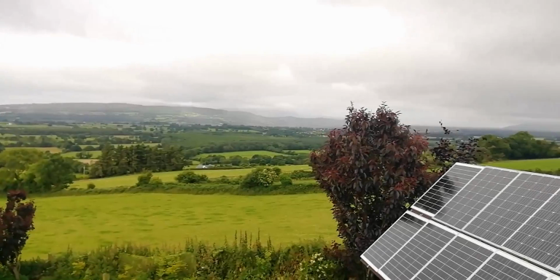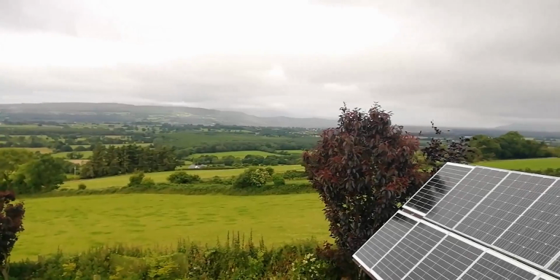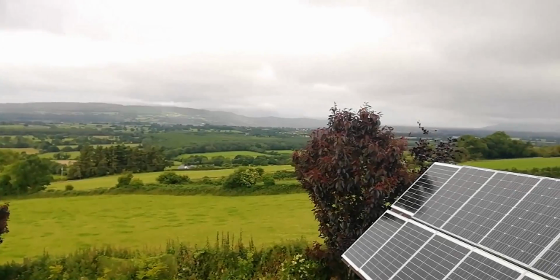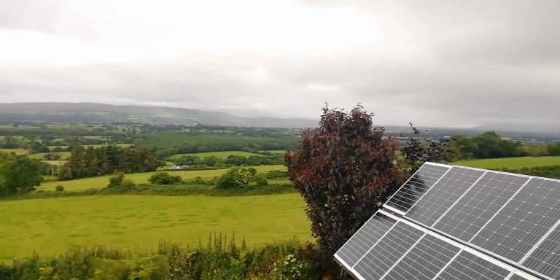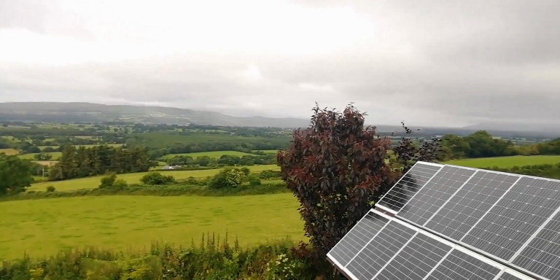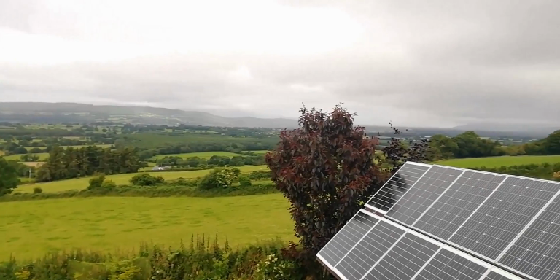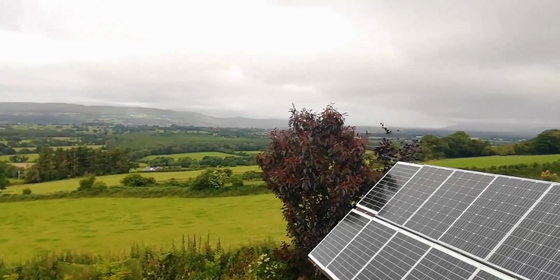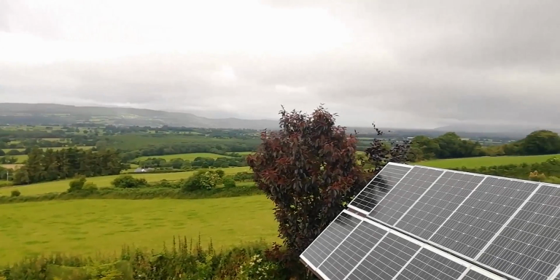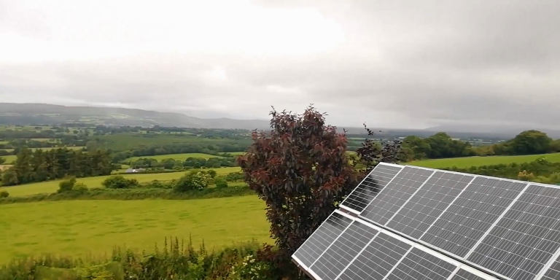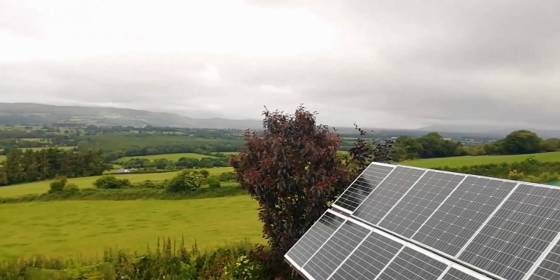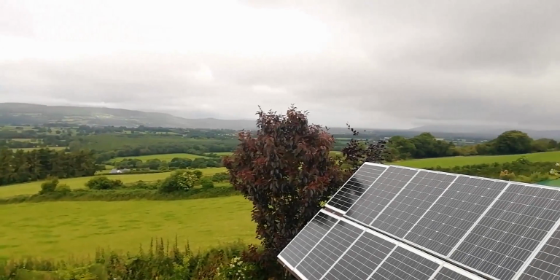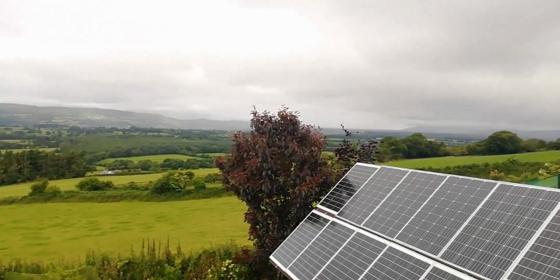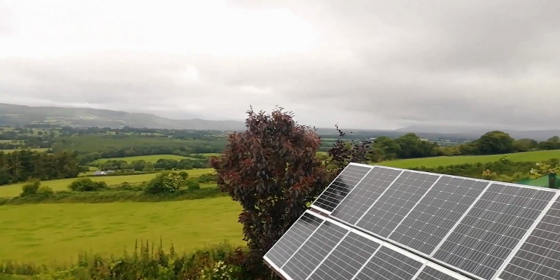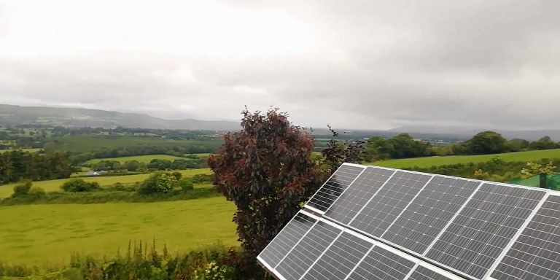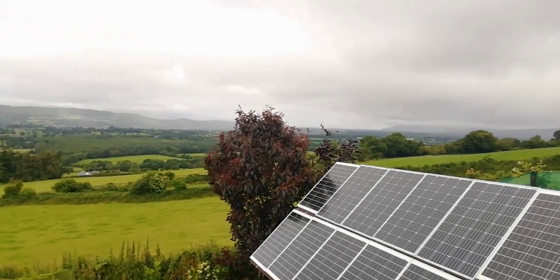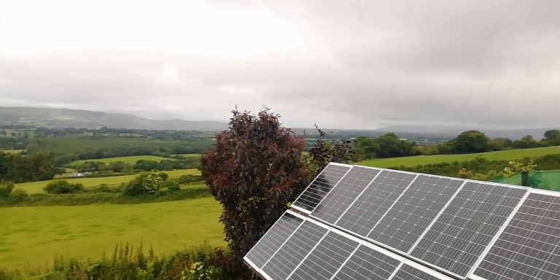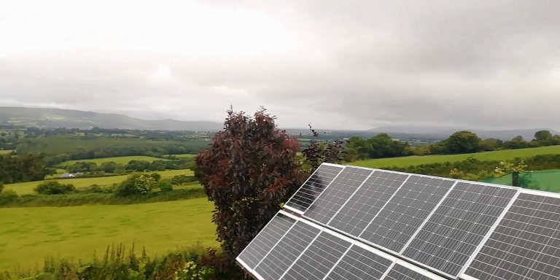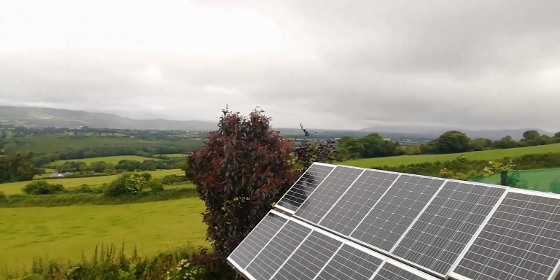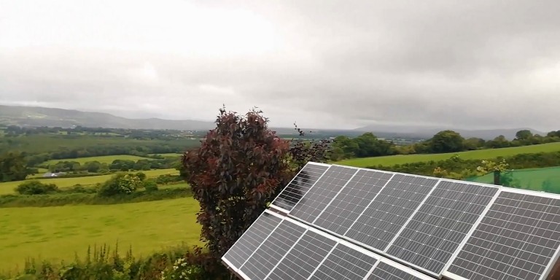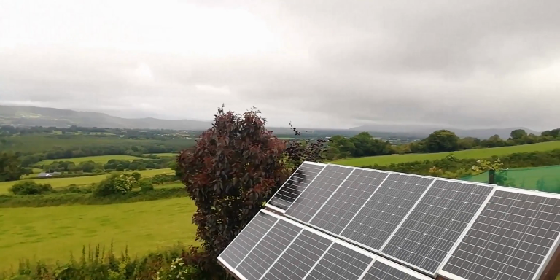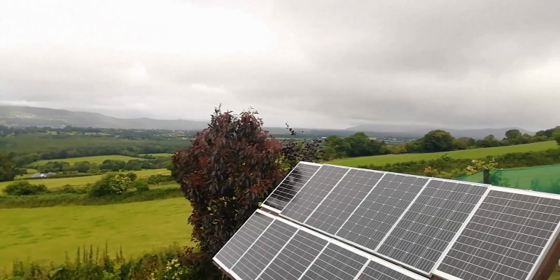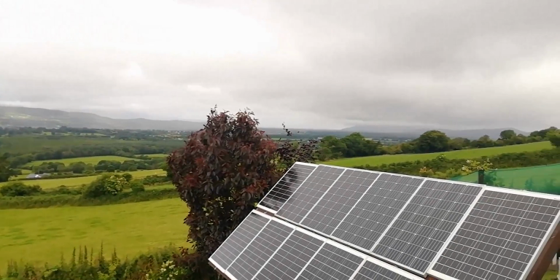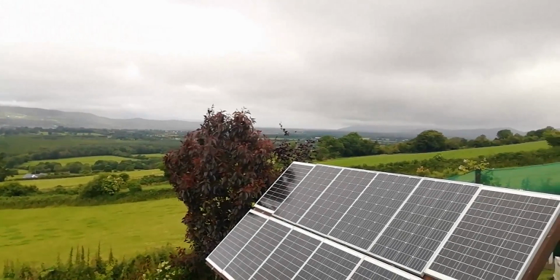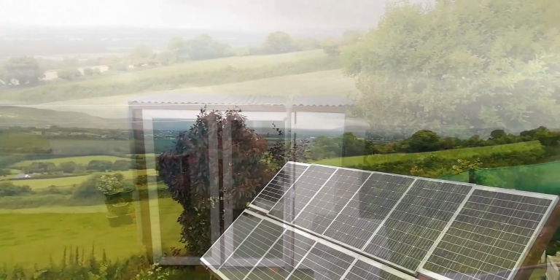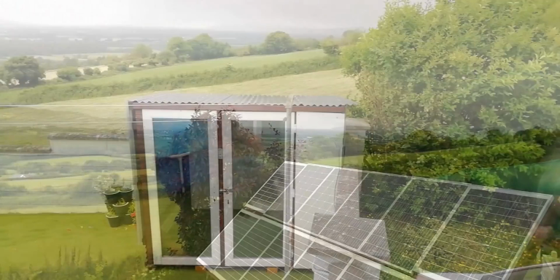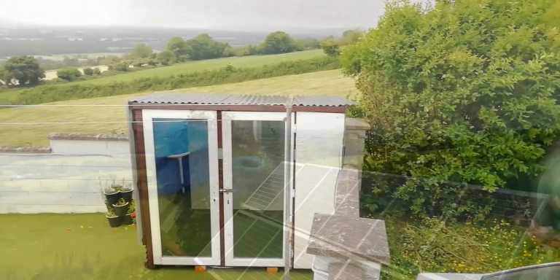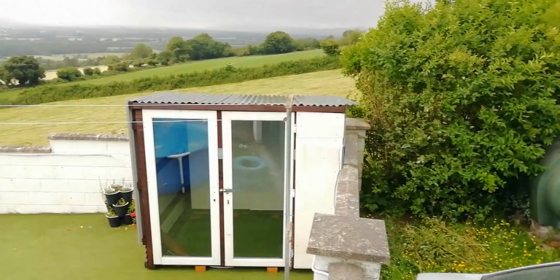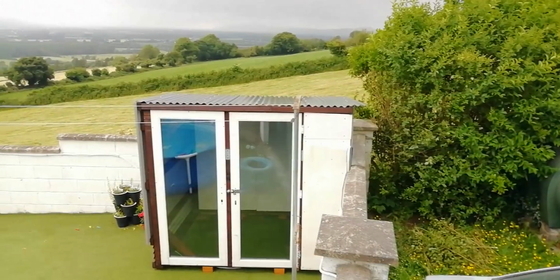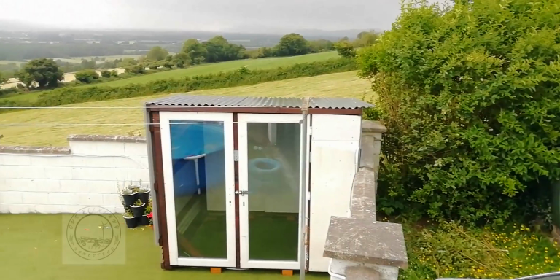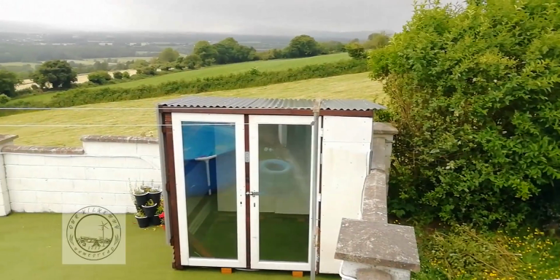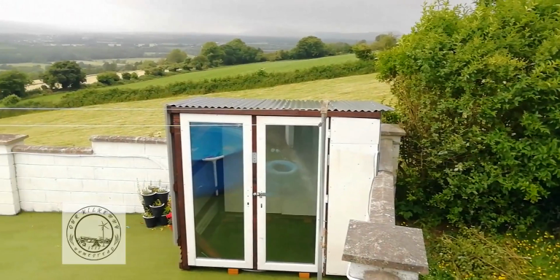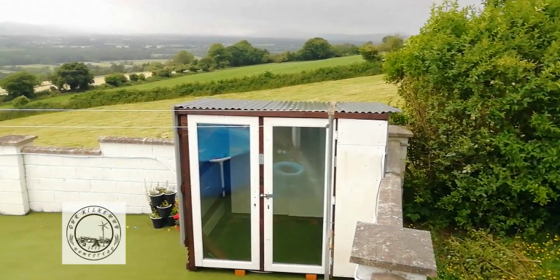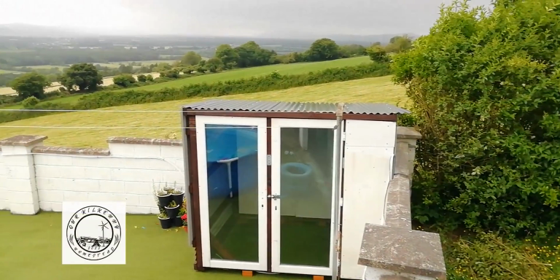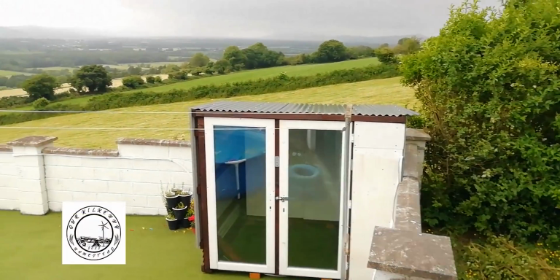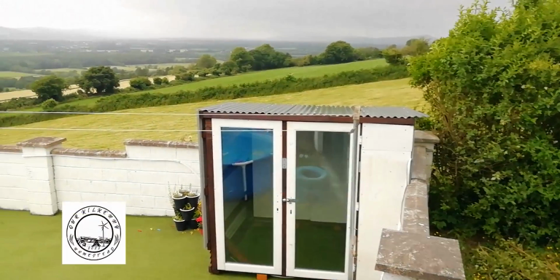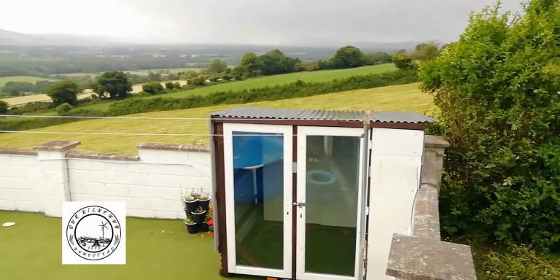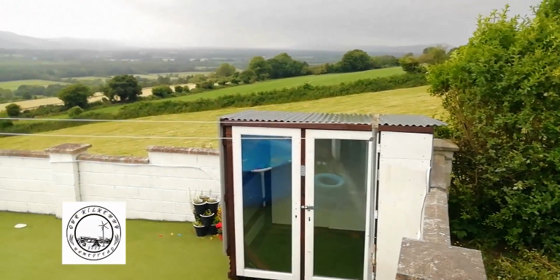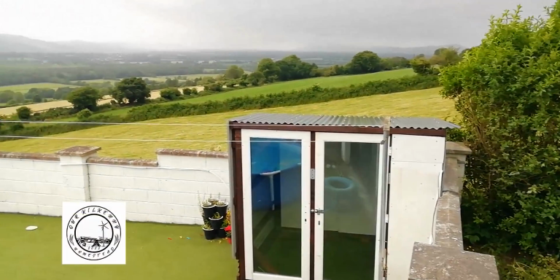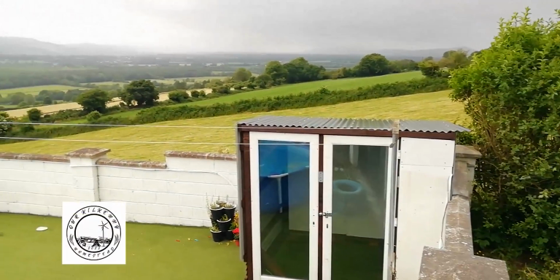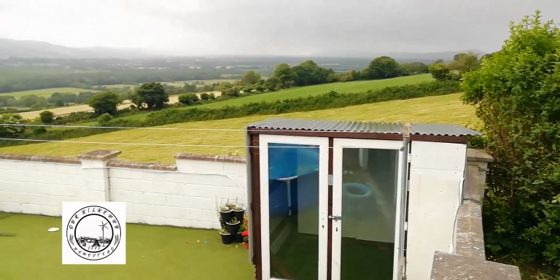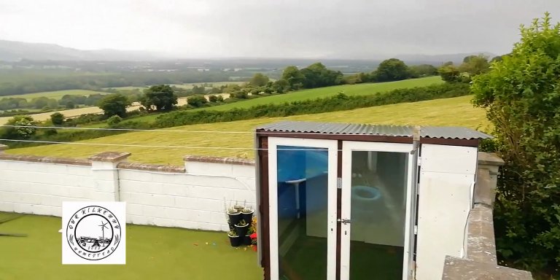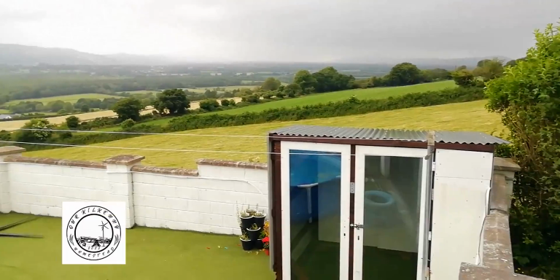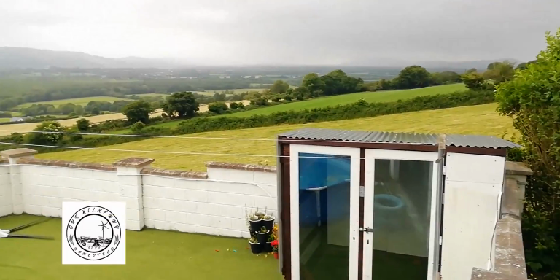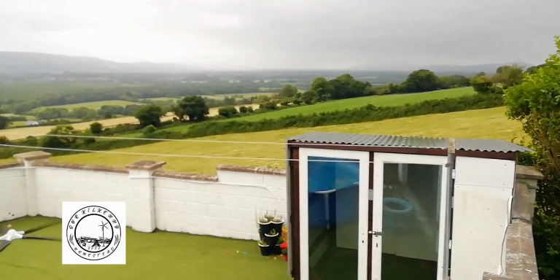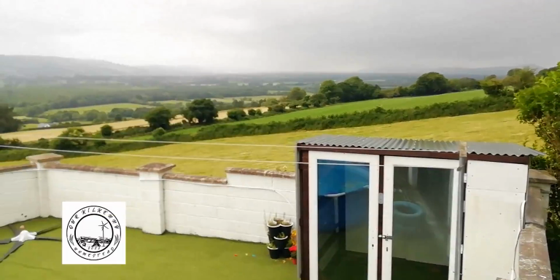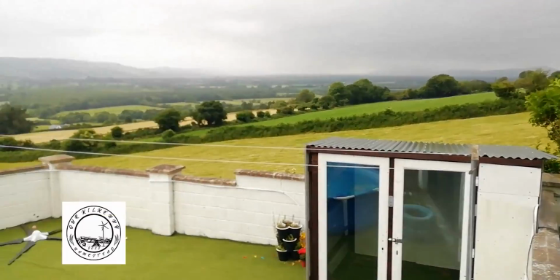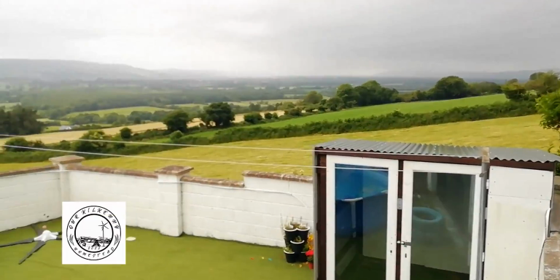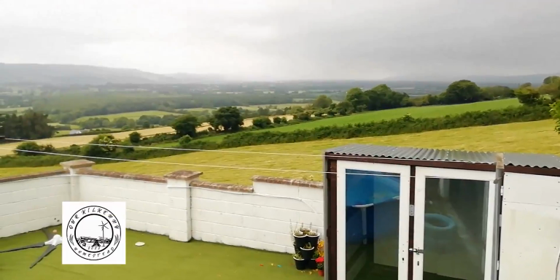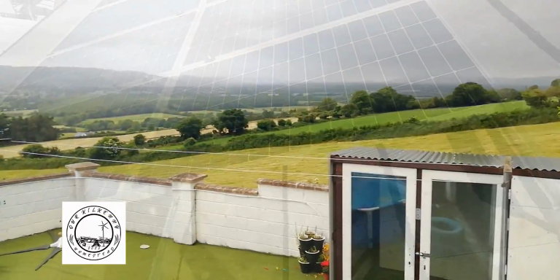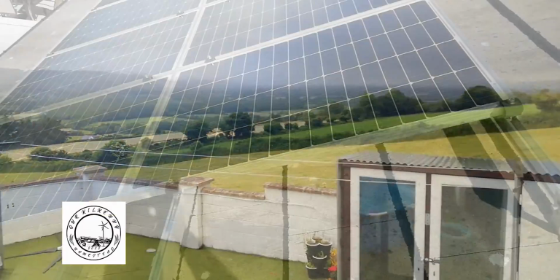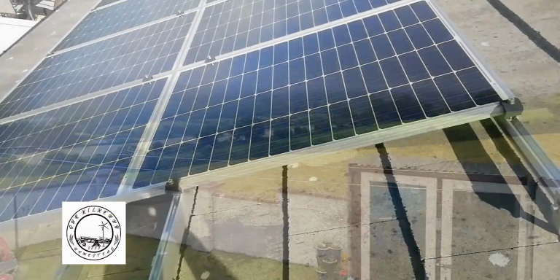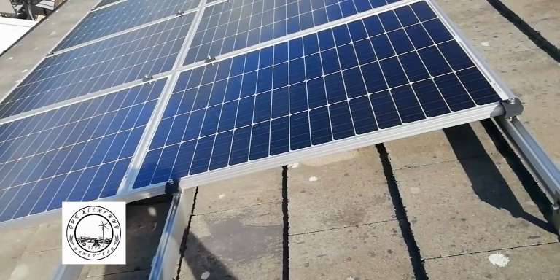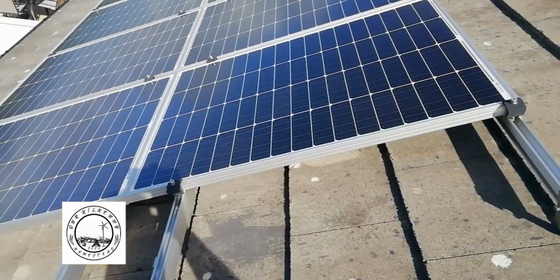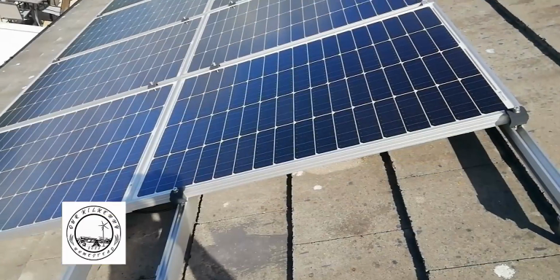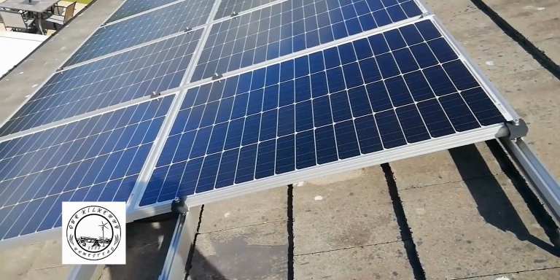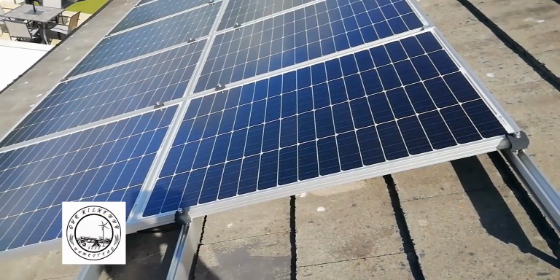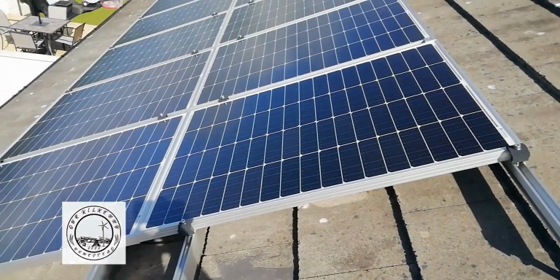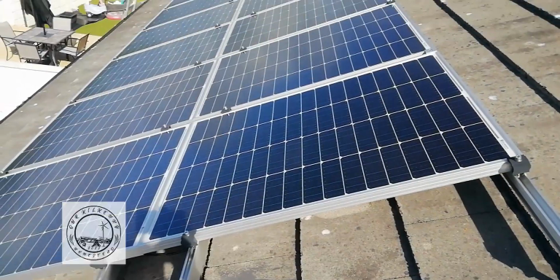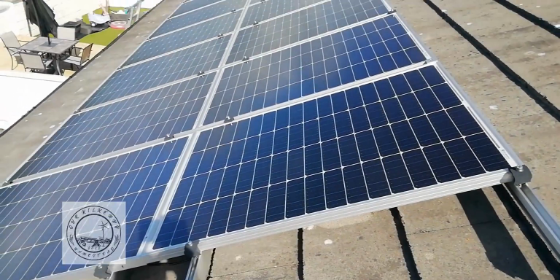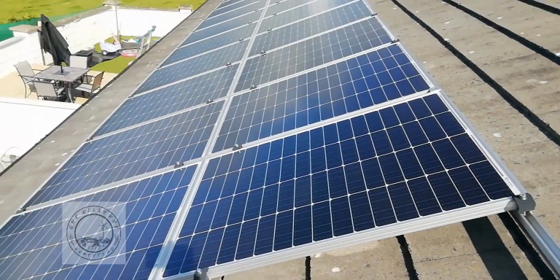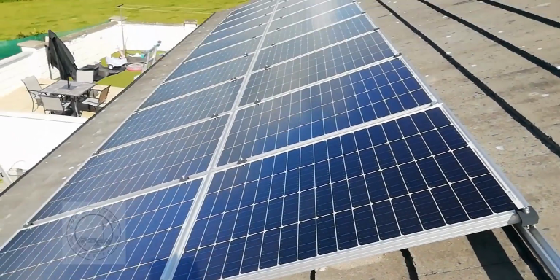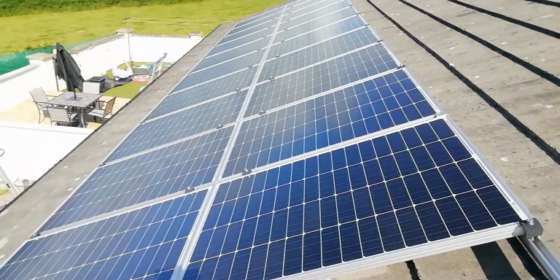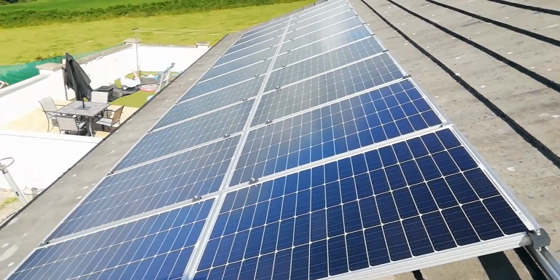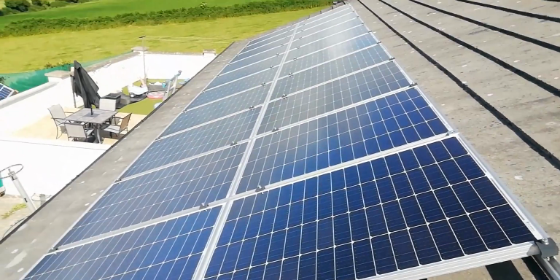Having finished the structure of our little power station, we now have to install the equipment we have so far and get it up and running again.